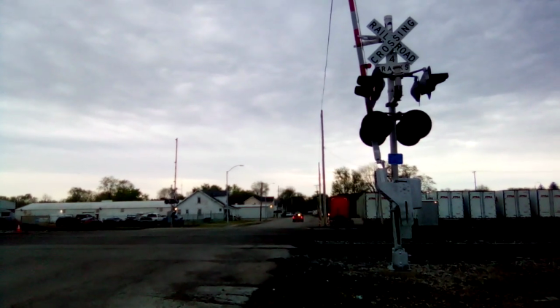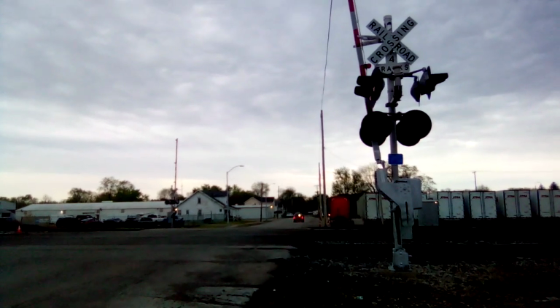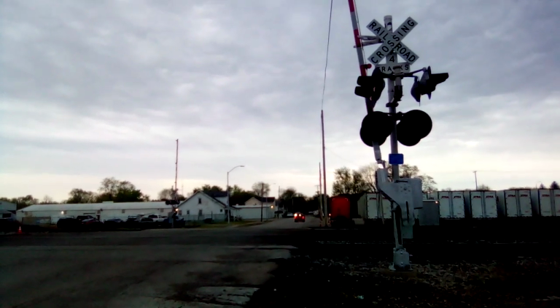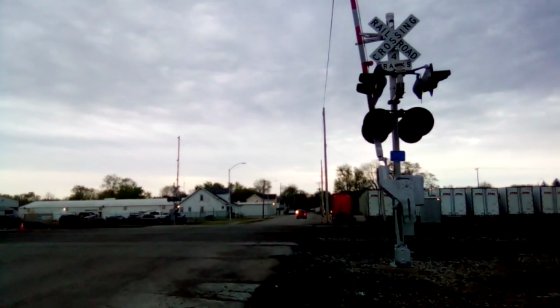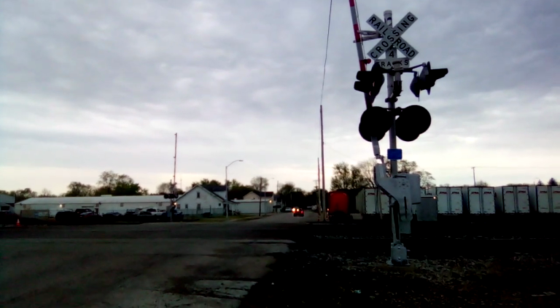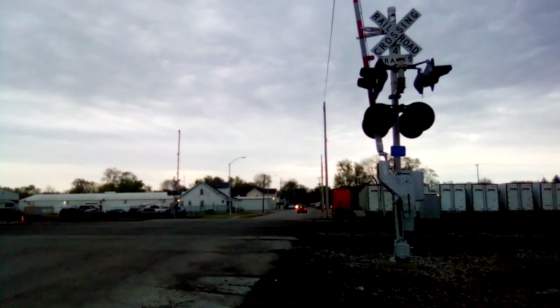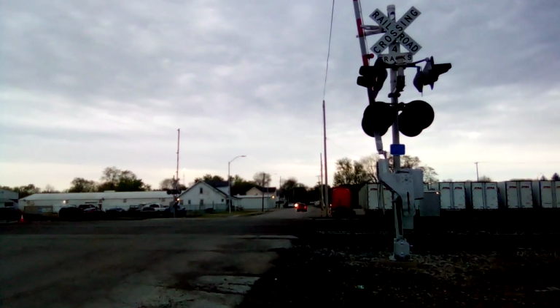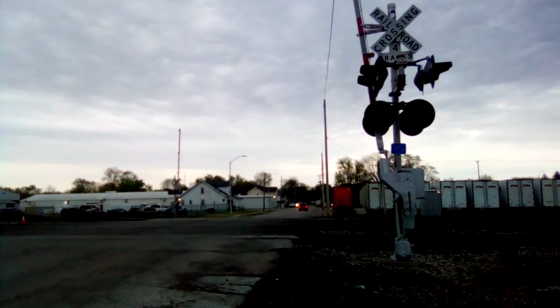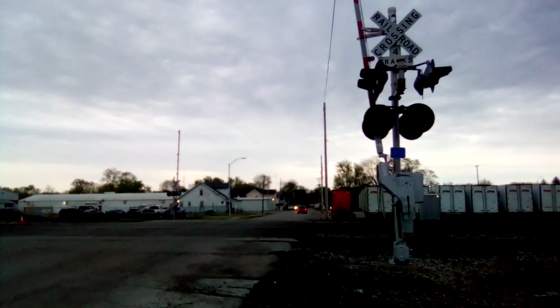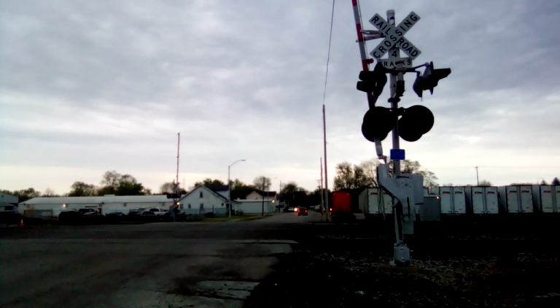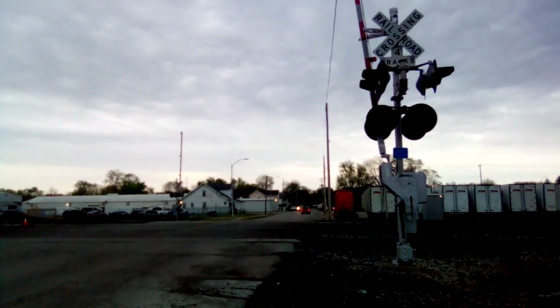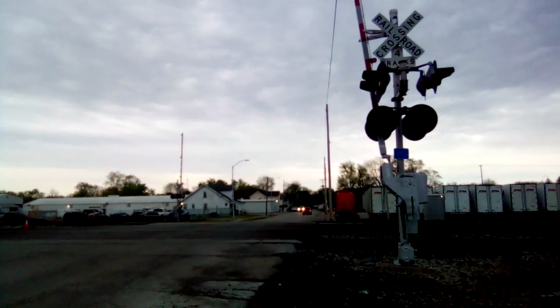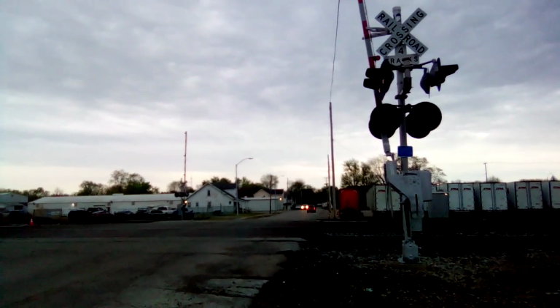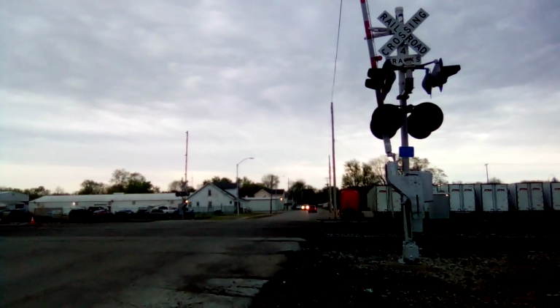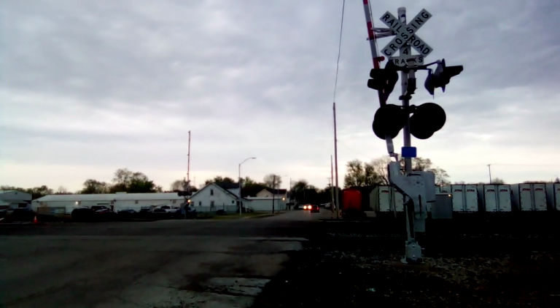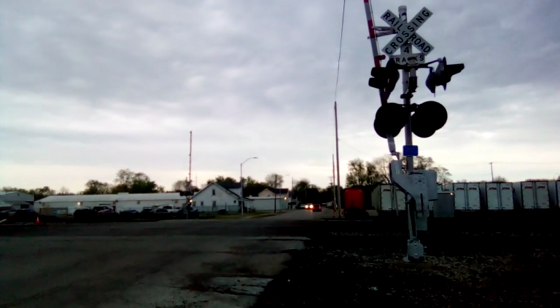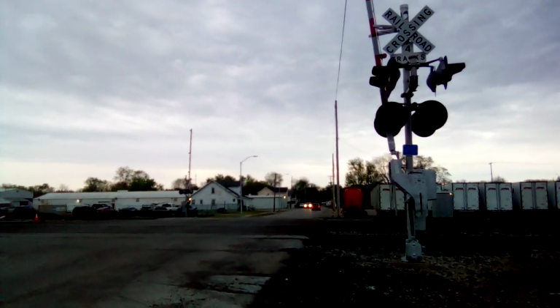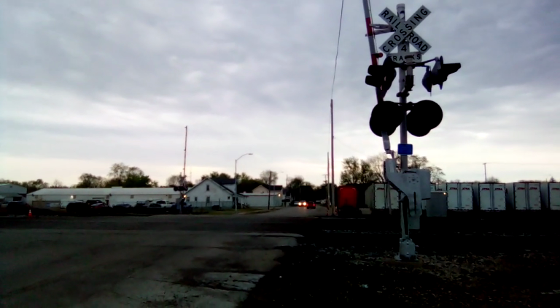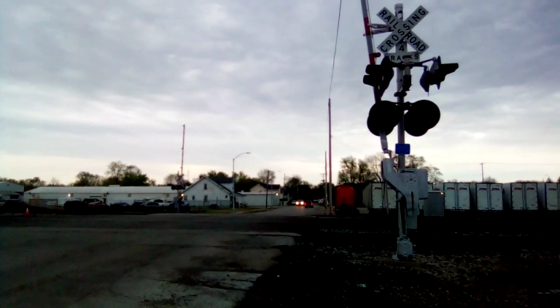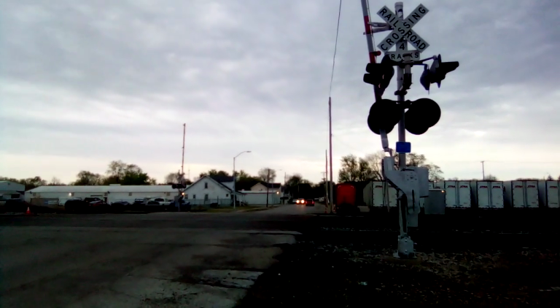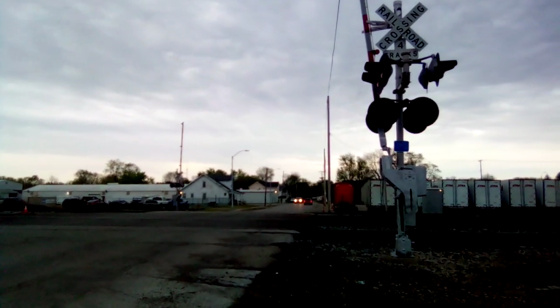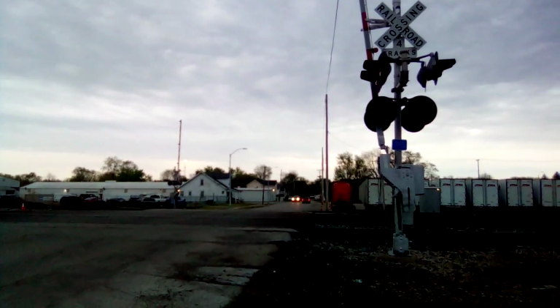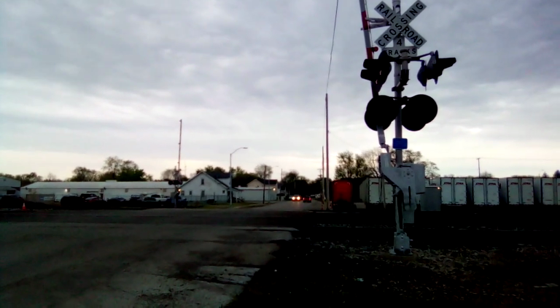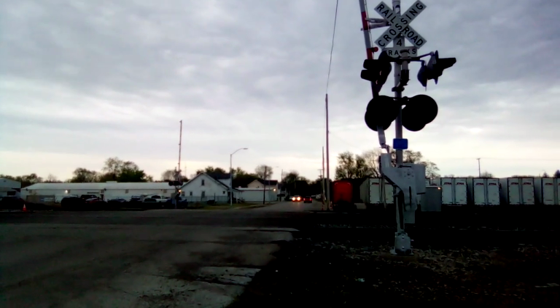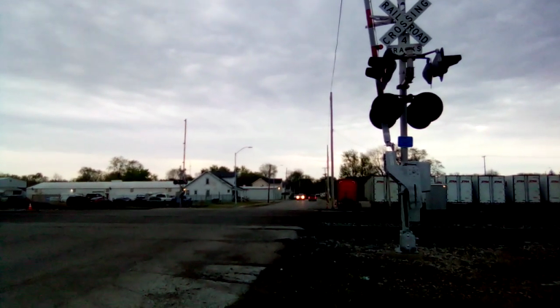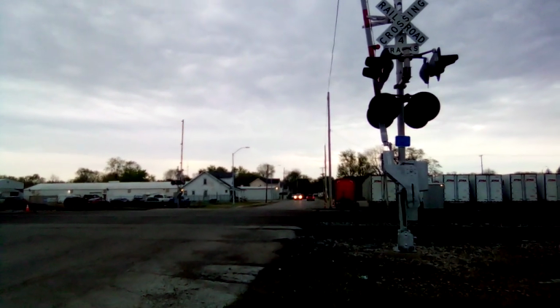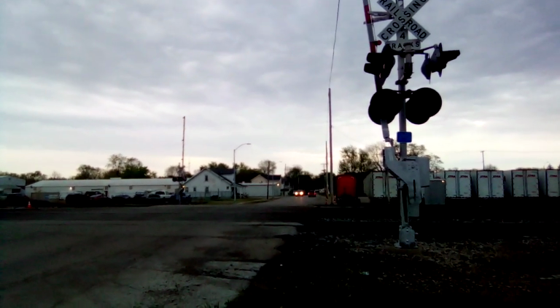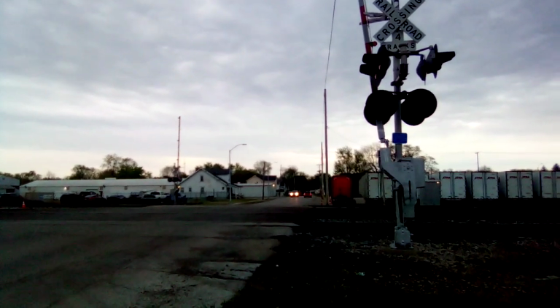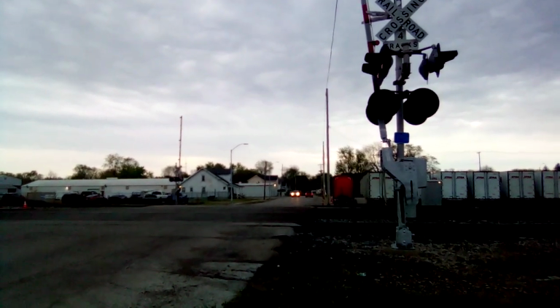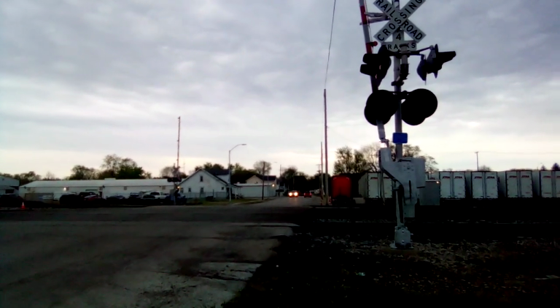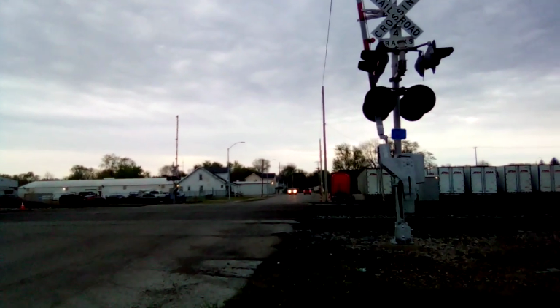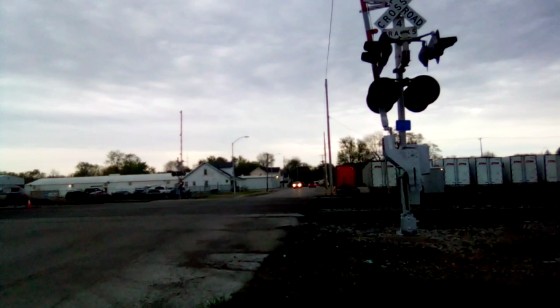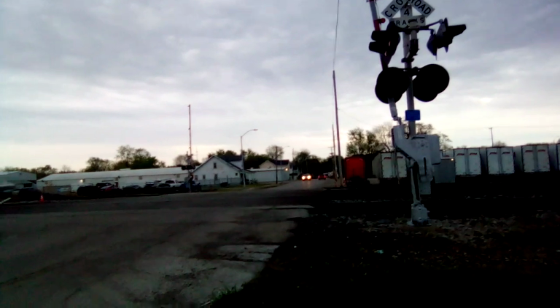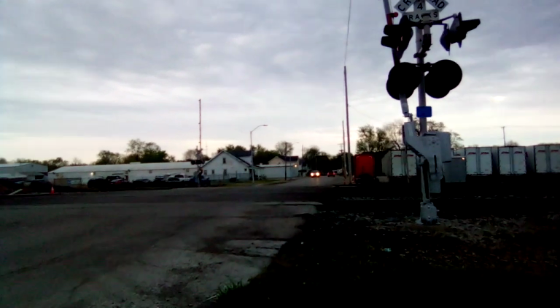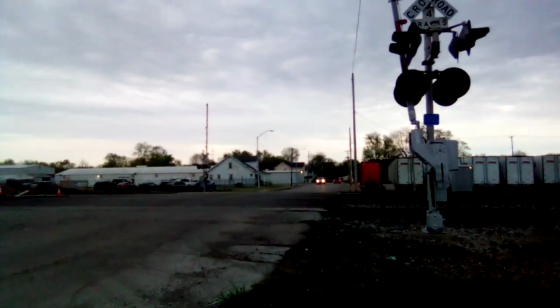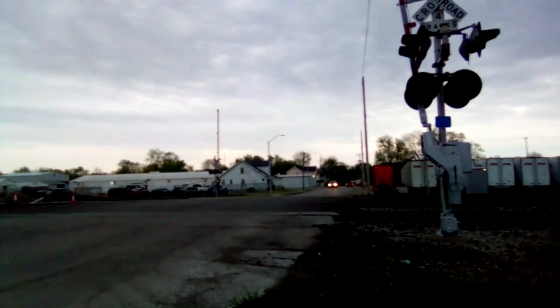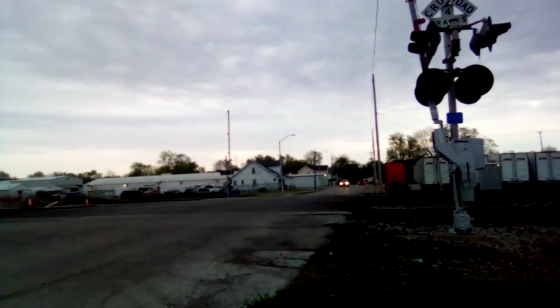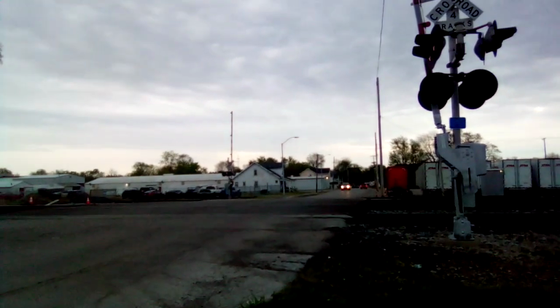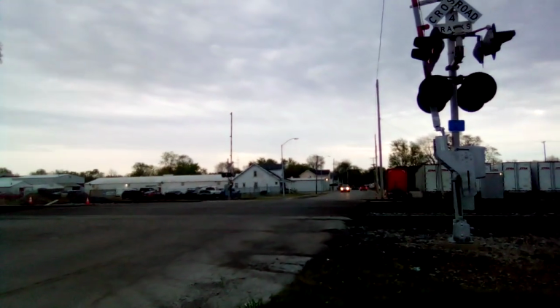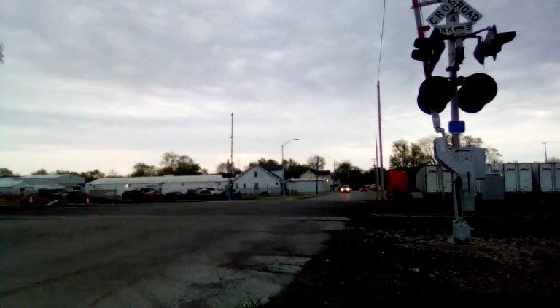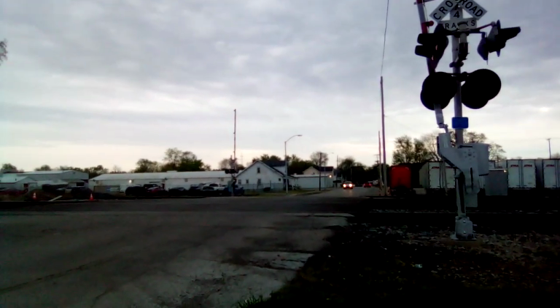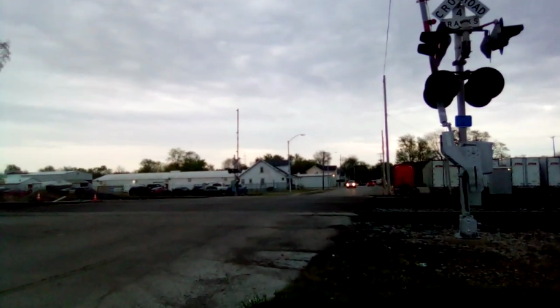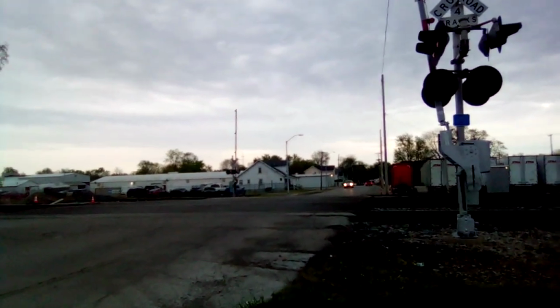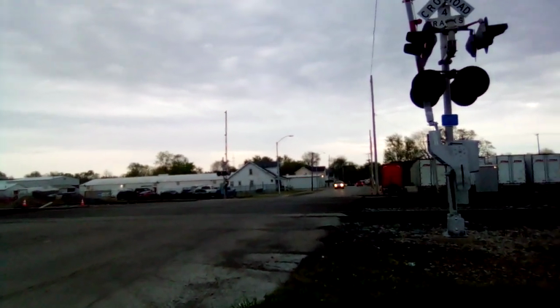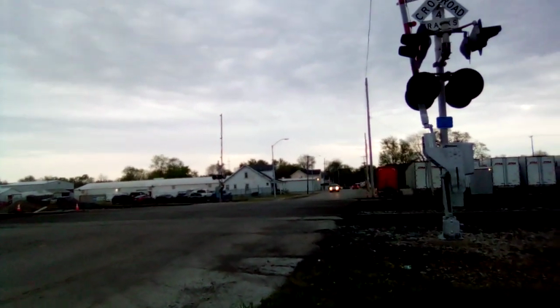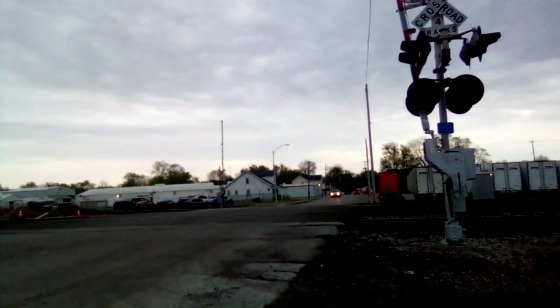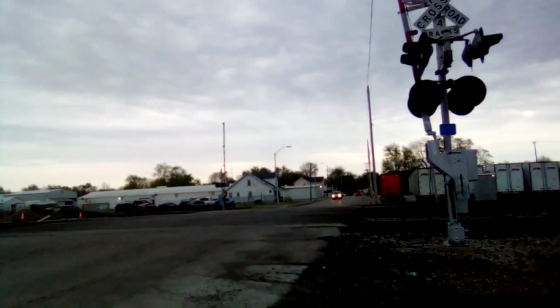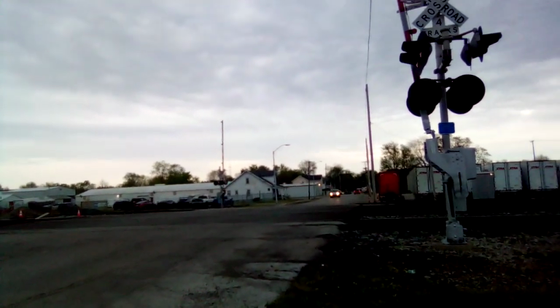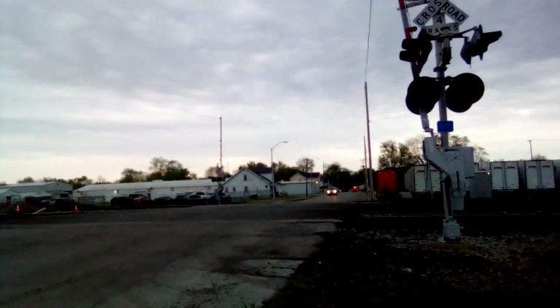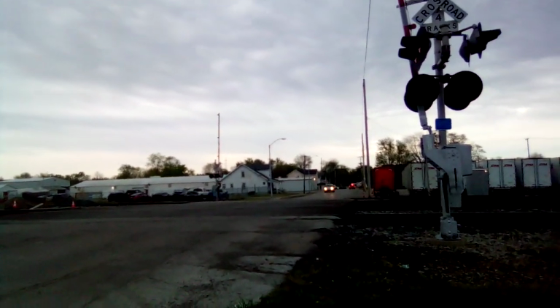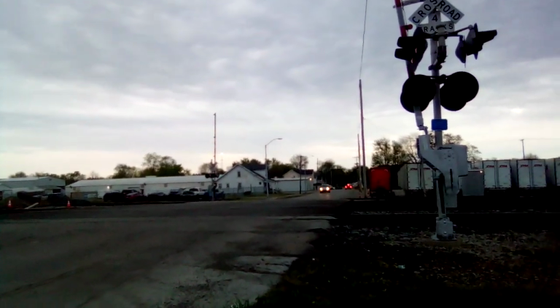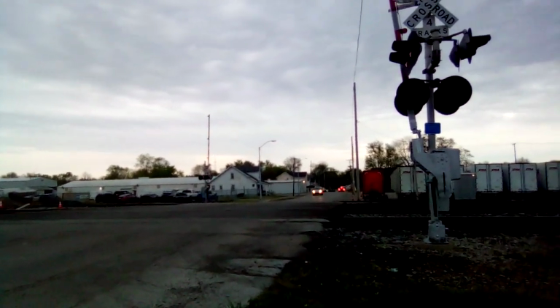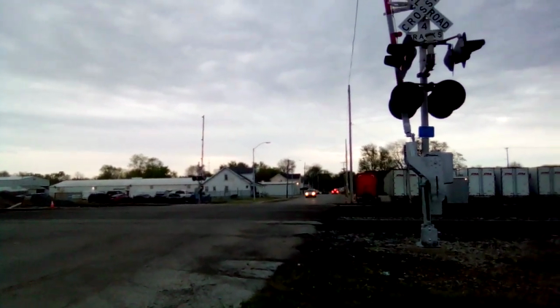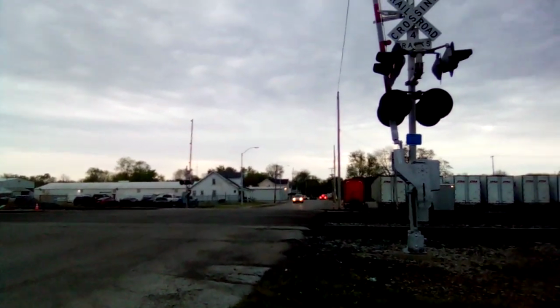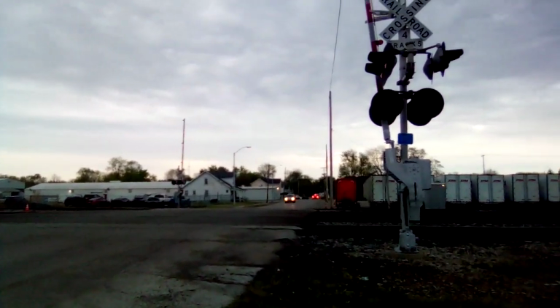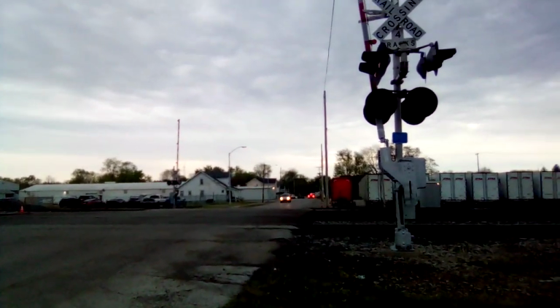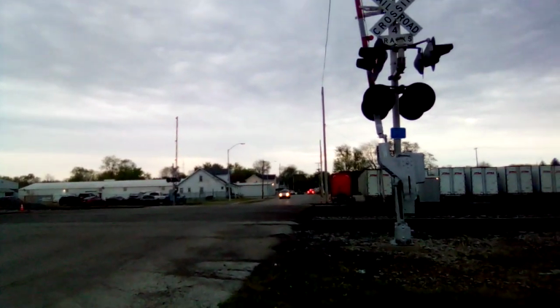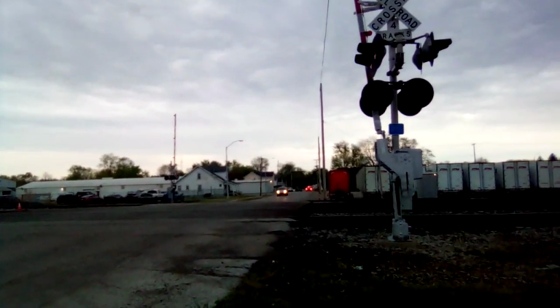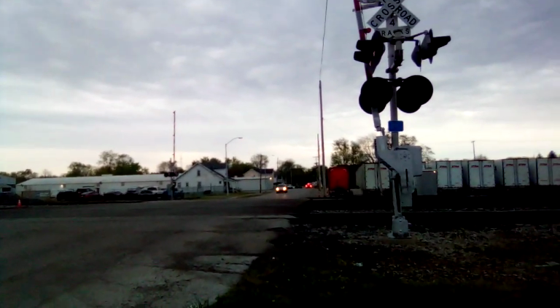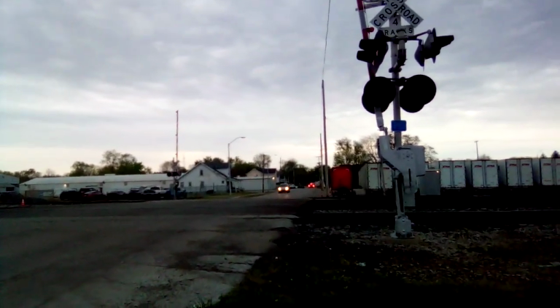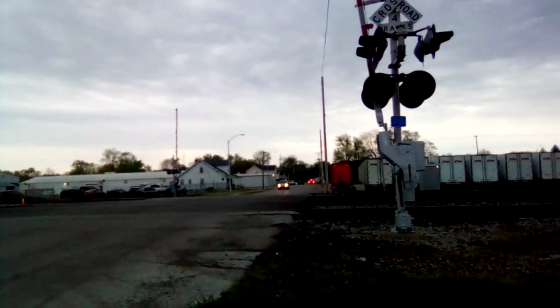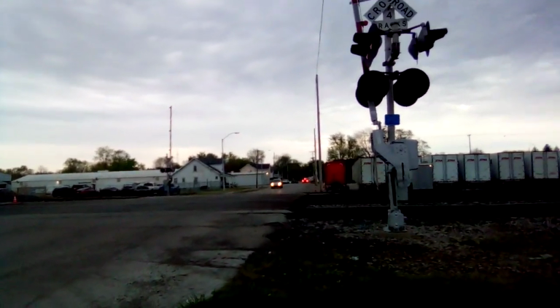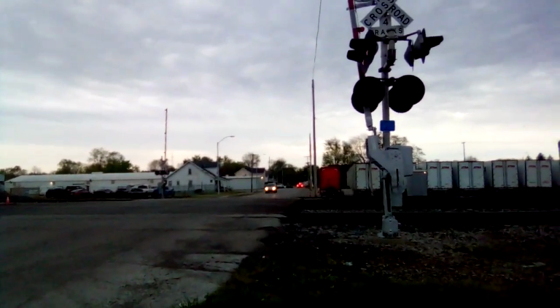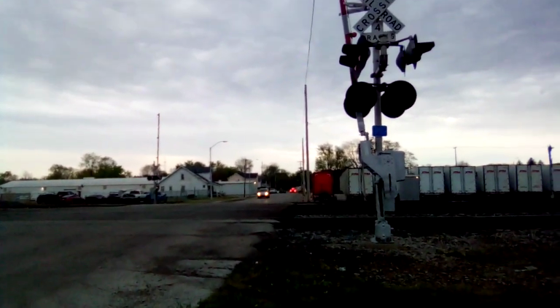Hello again, everybody. Guess who's back for trains again? It's Bradley. Guess what, everybody? We got another train coming to northbound.